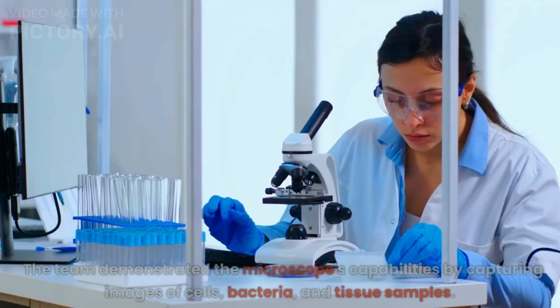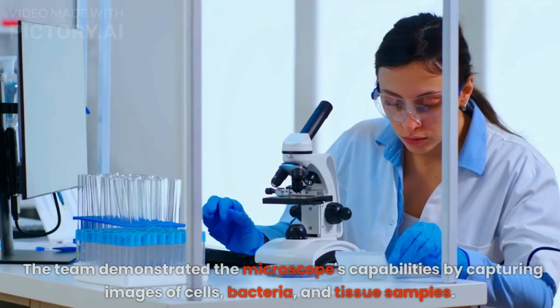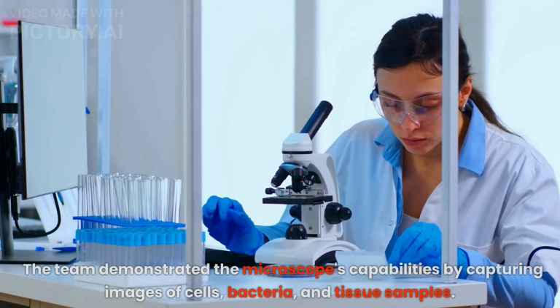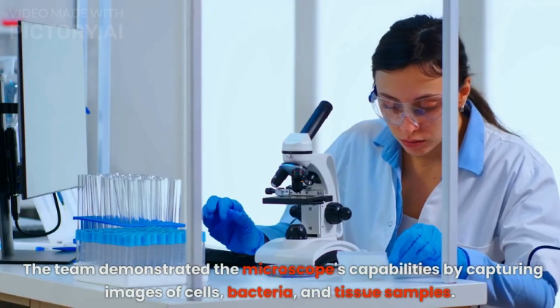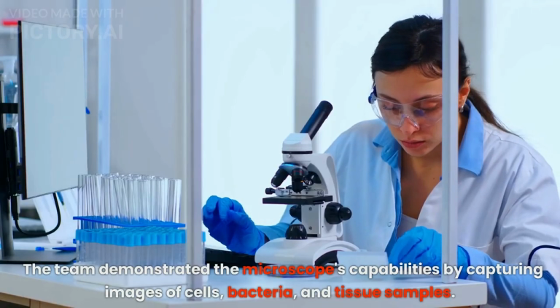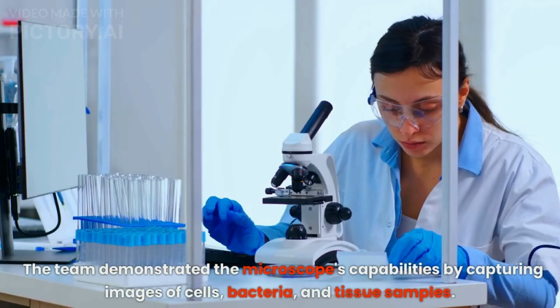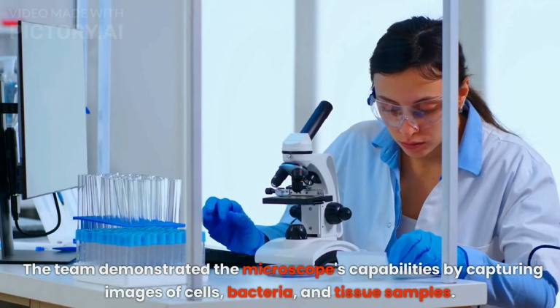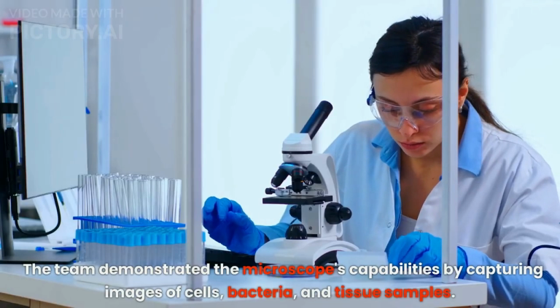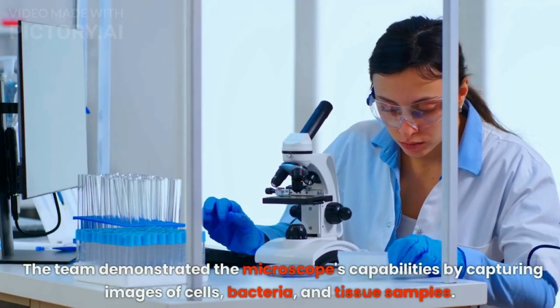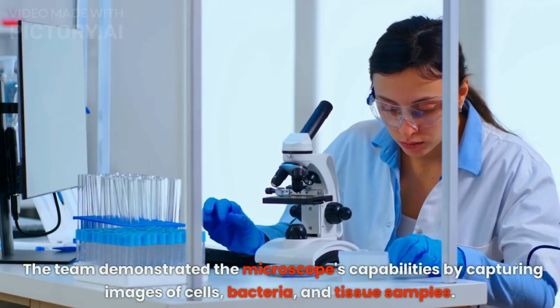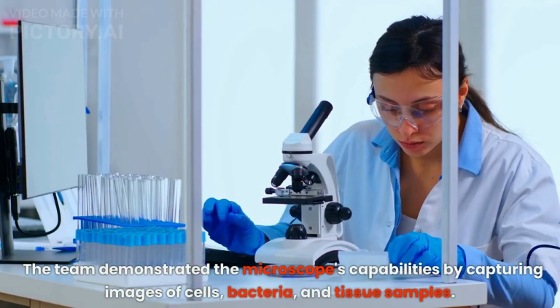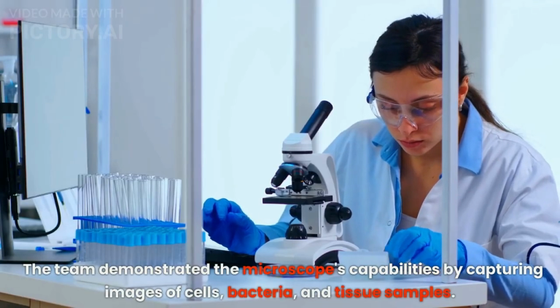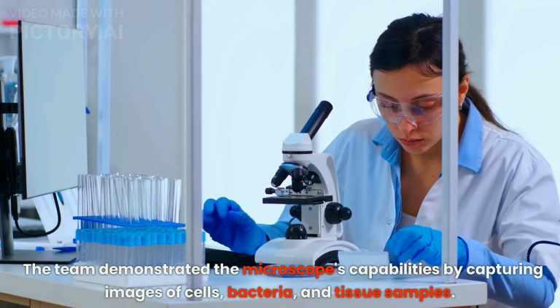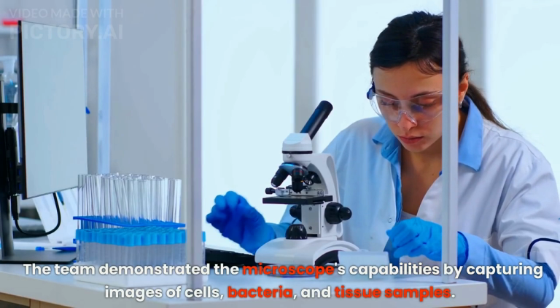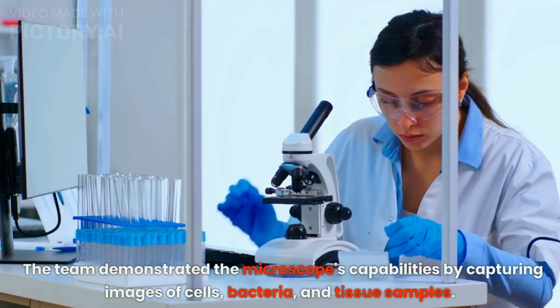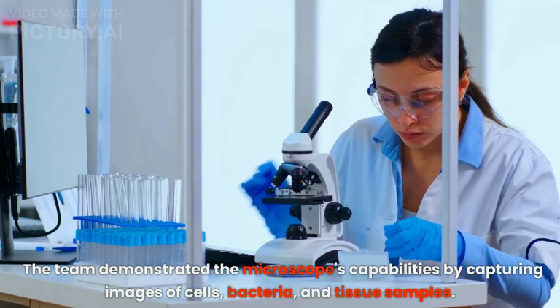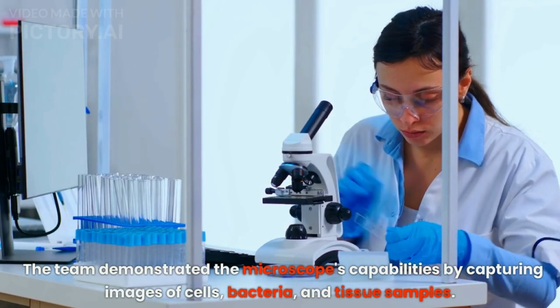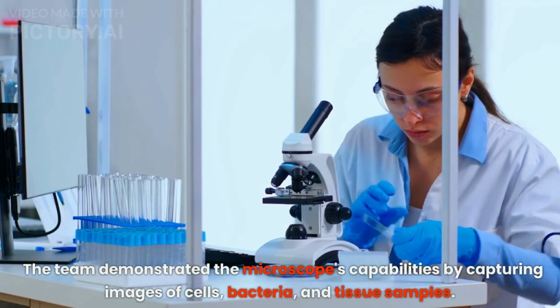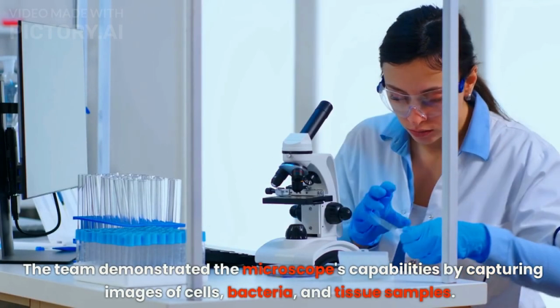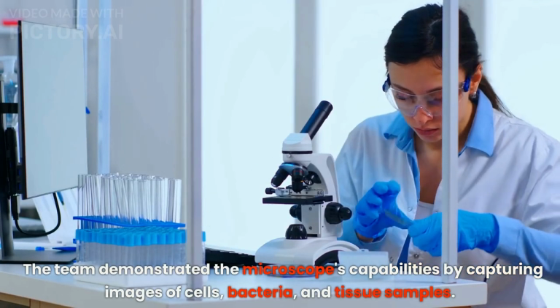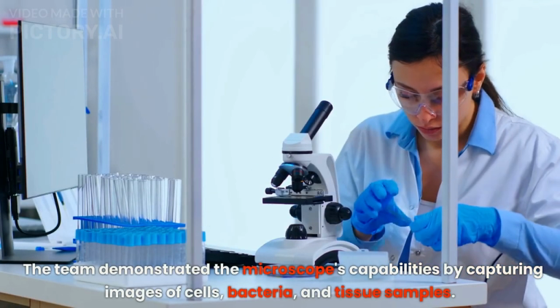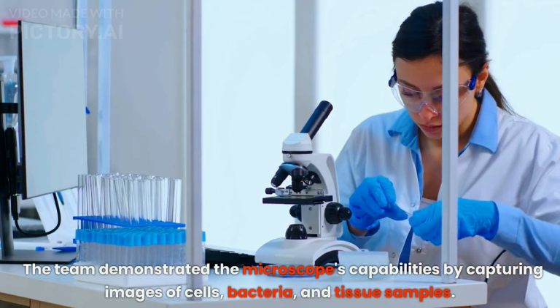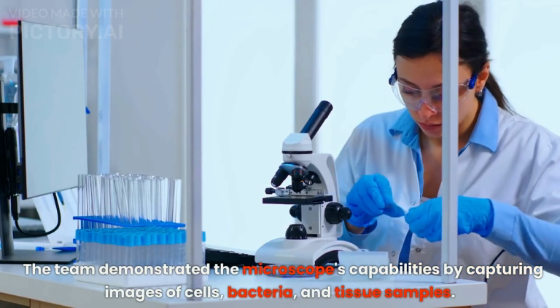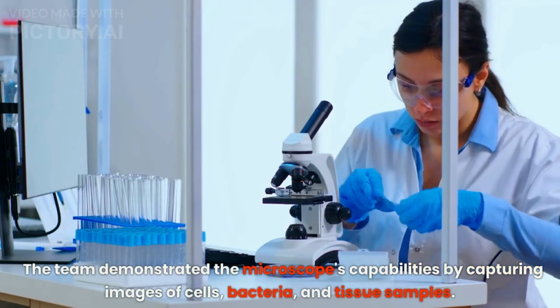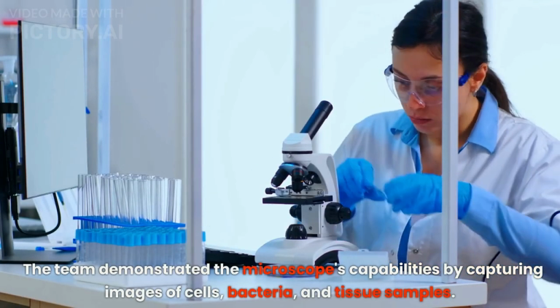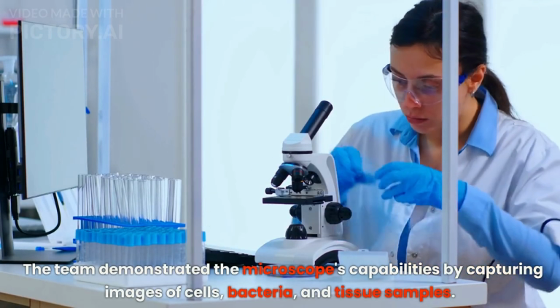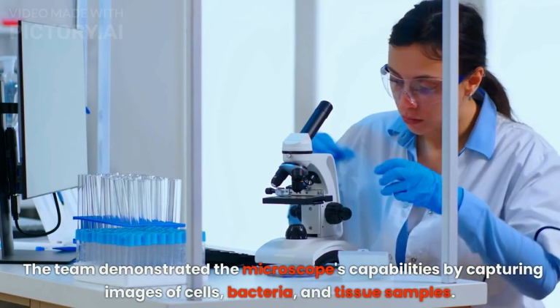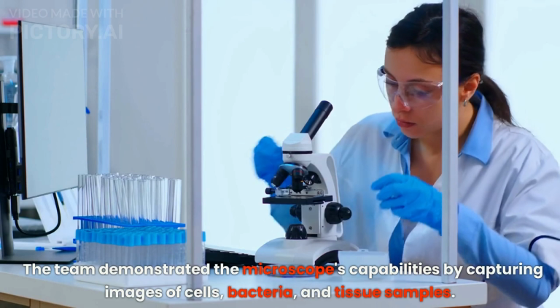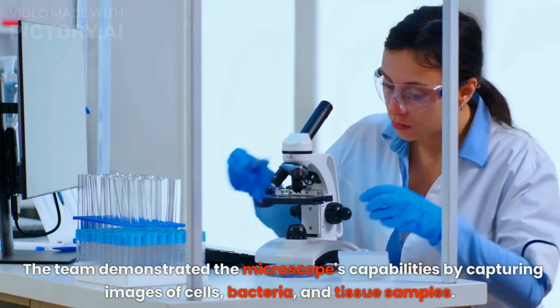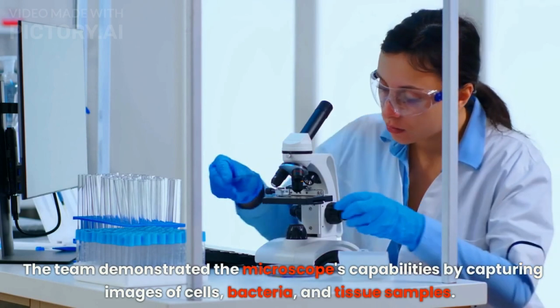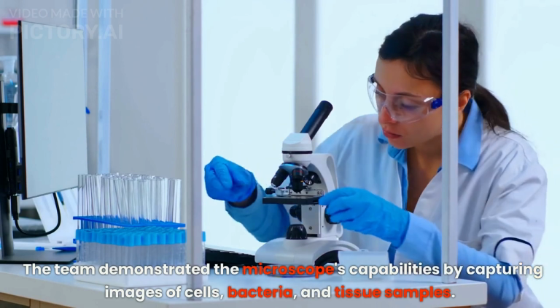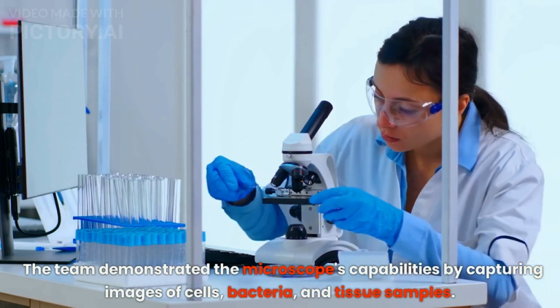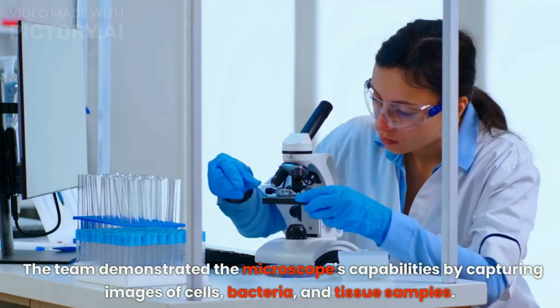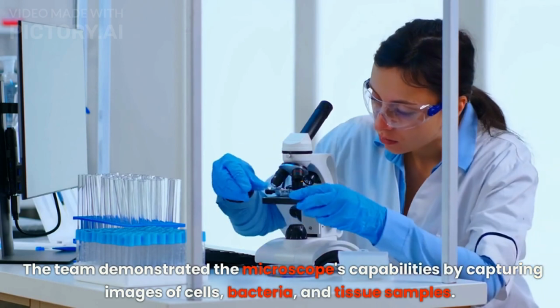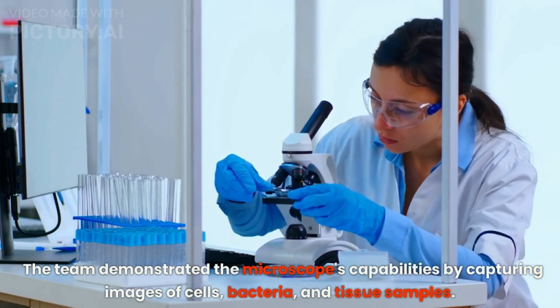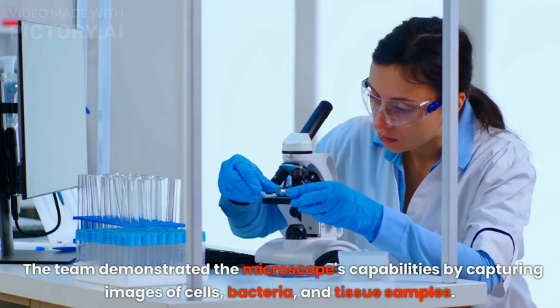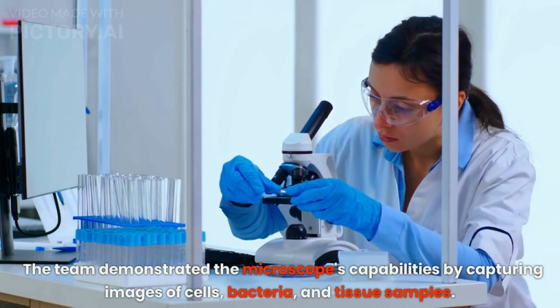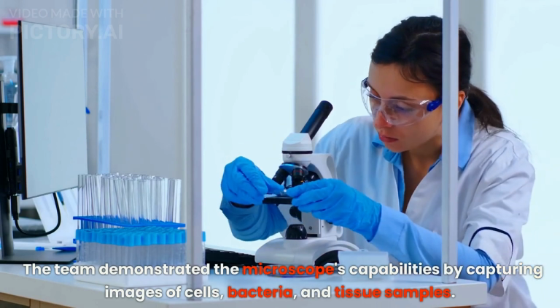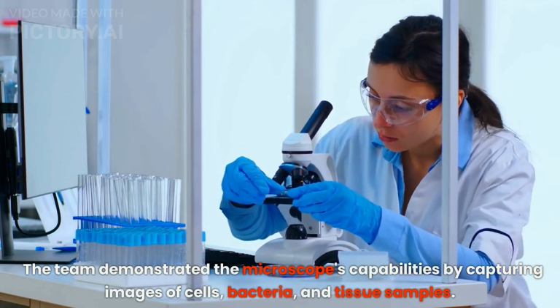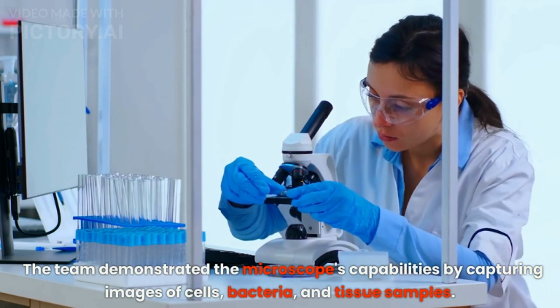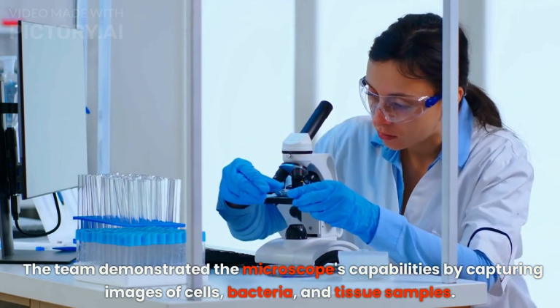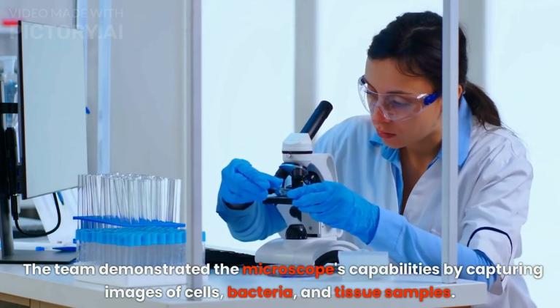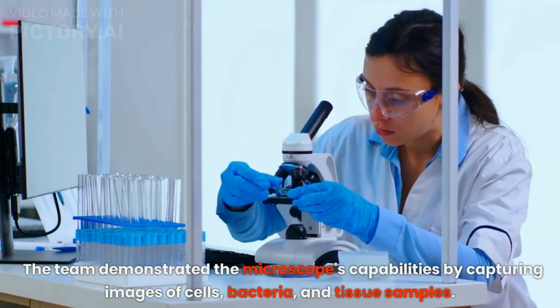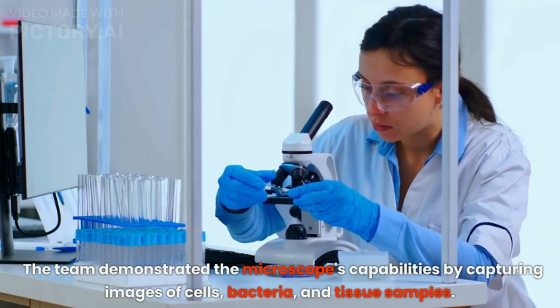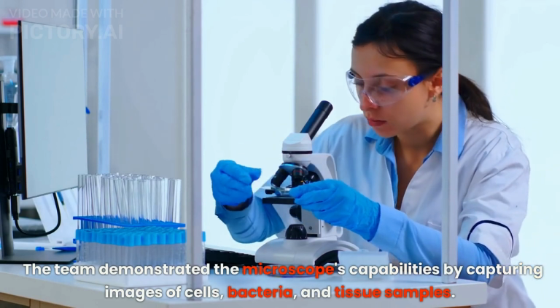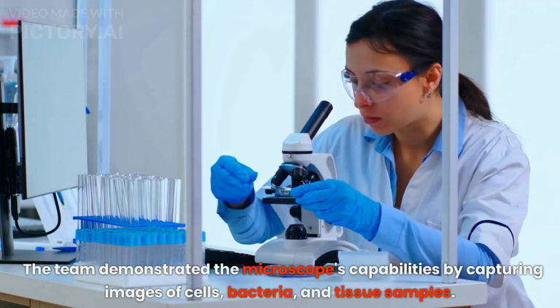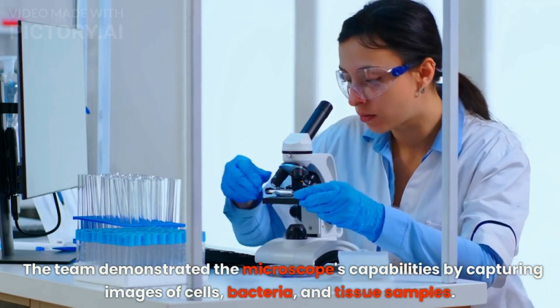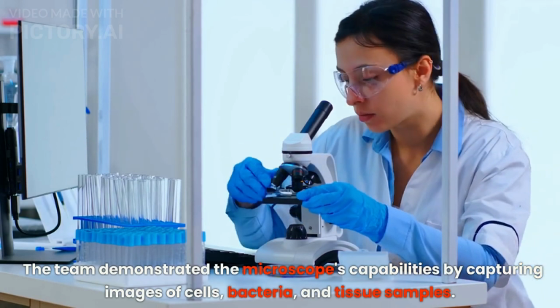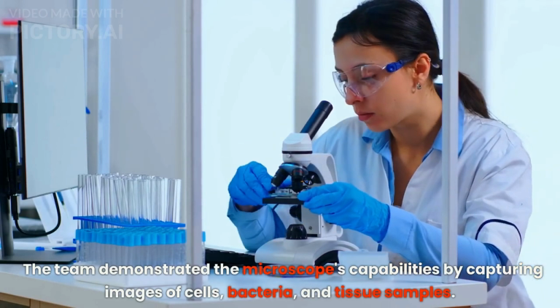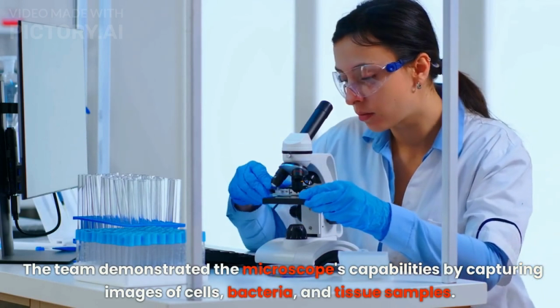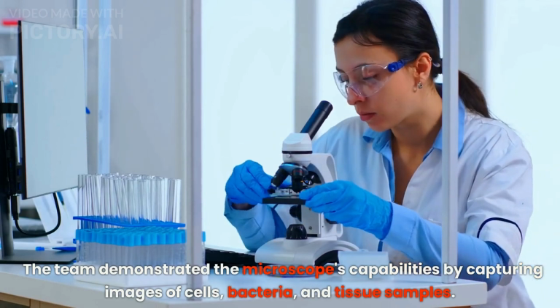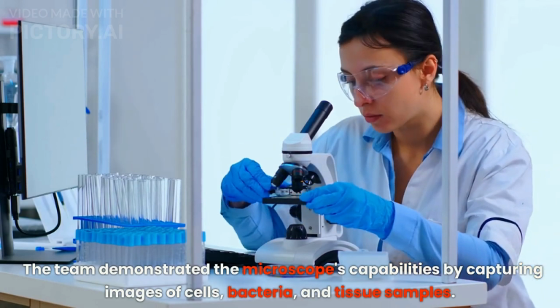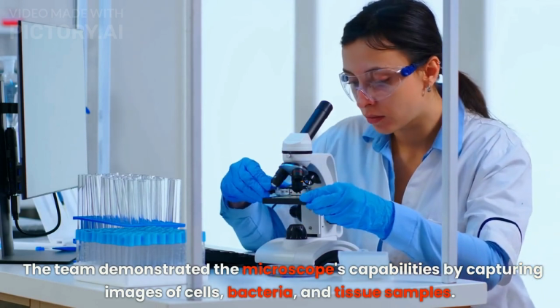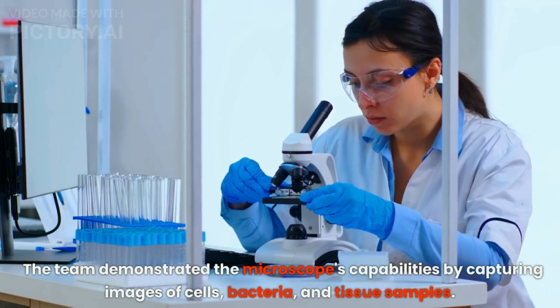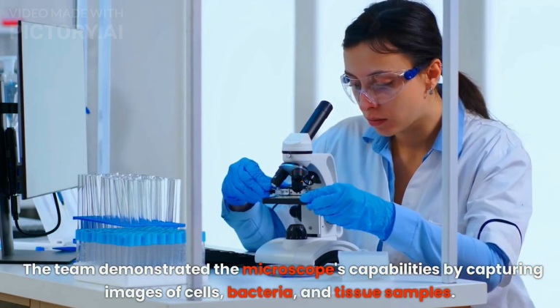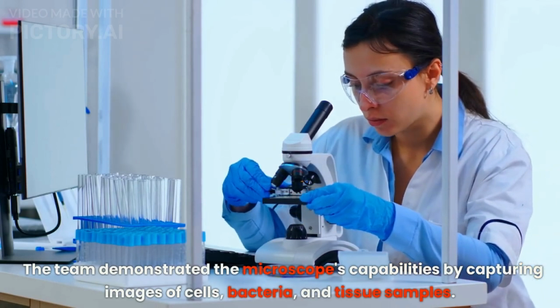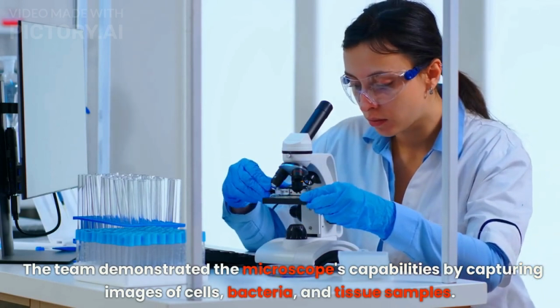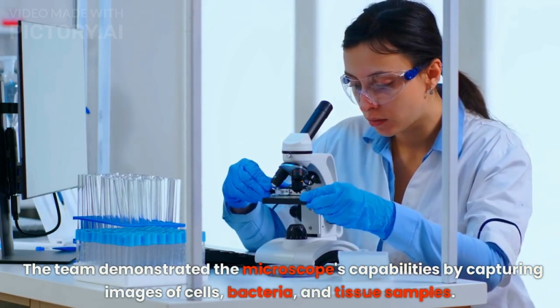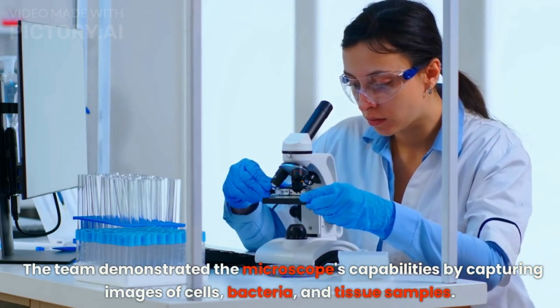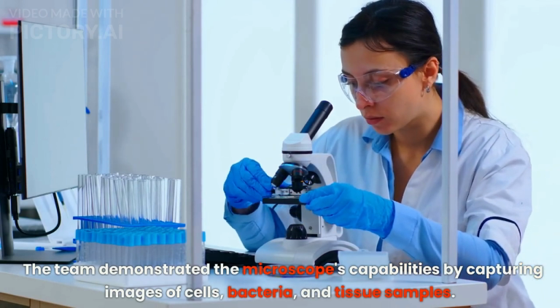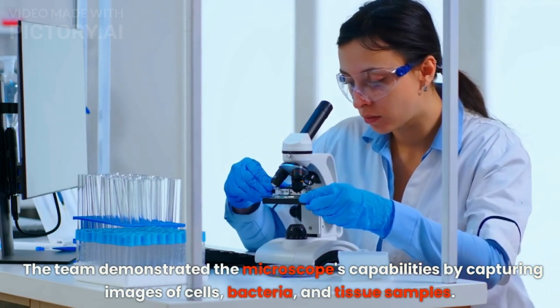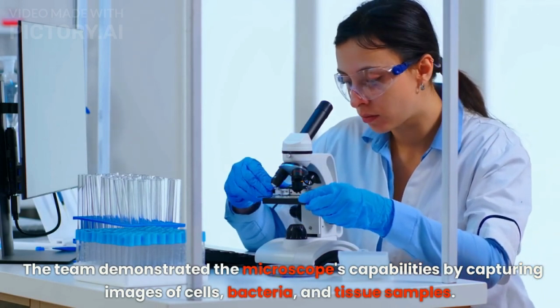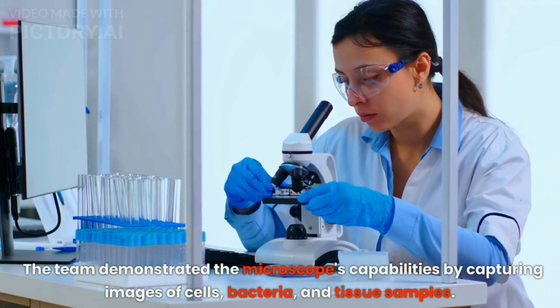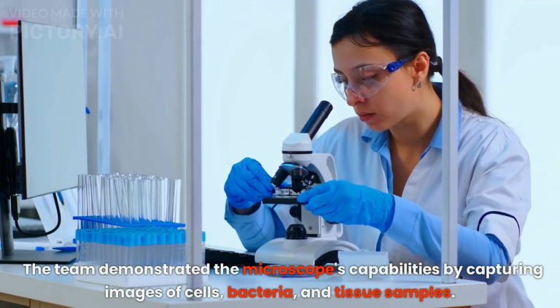The team demonstrated the microscope's capabilities by capturing images of cells, bacteria, and tissue samples.